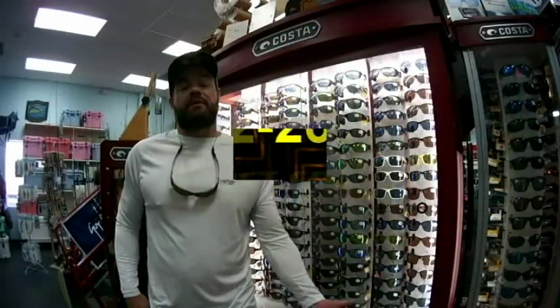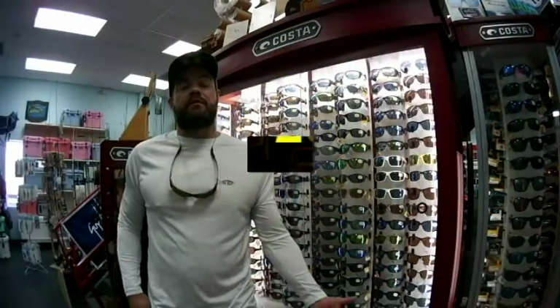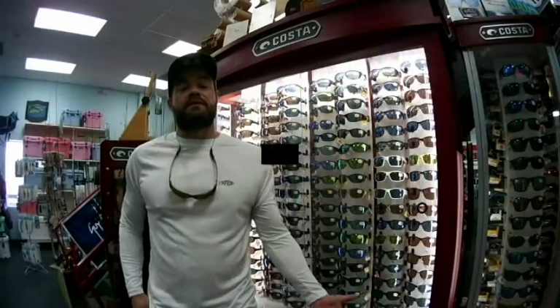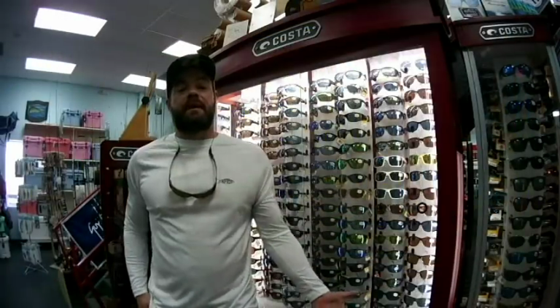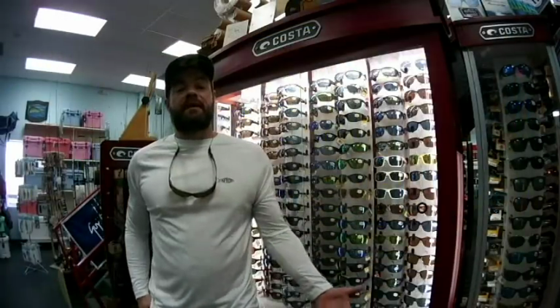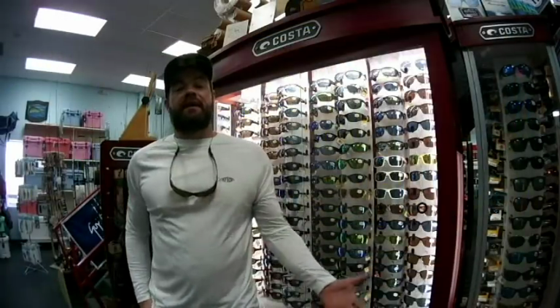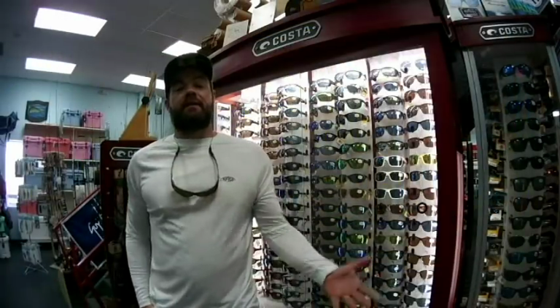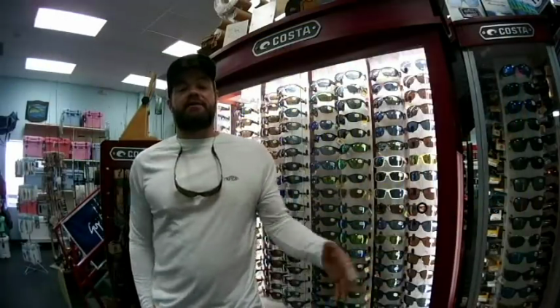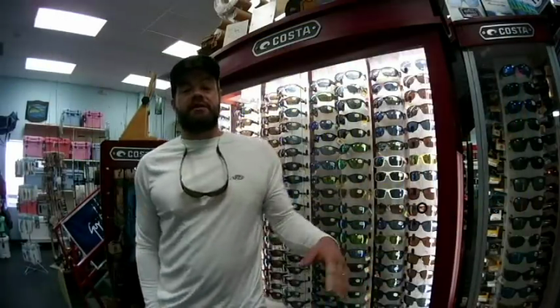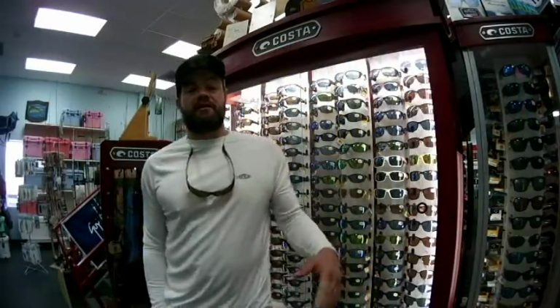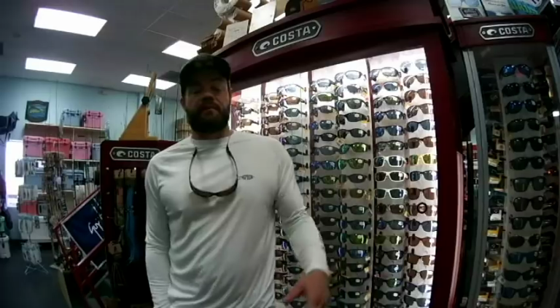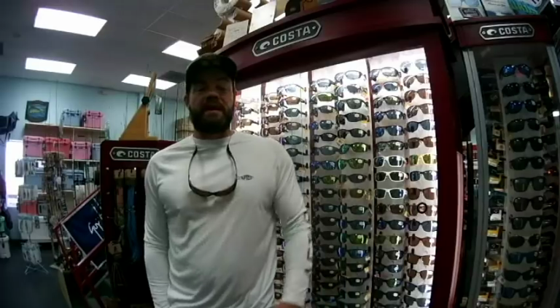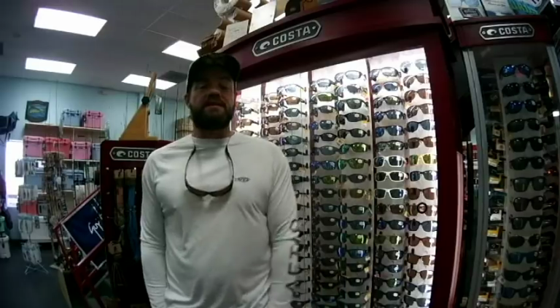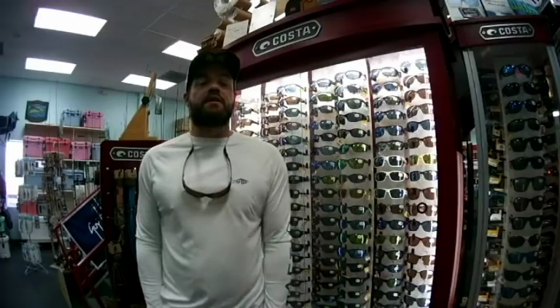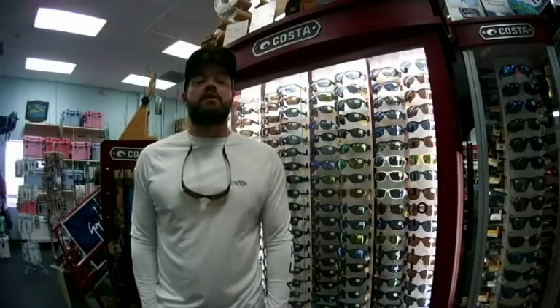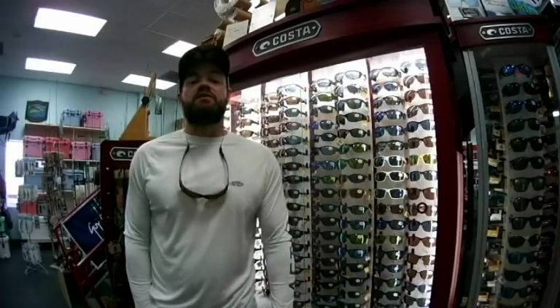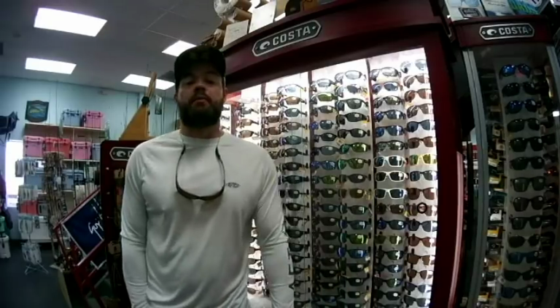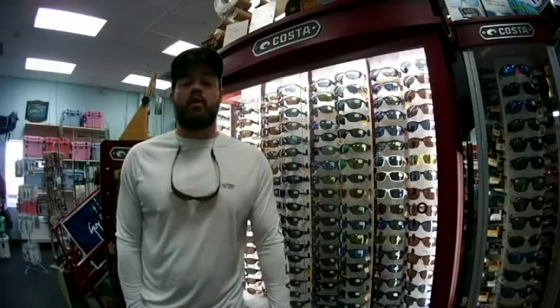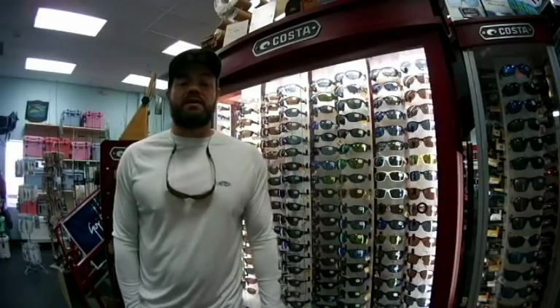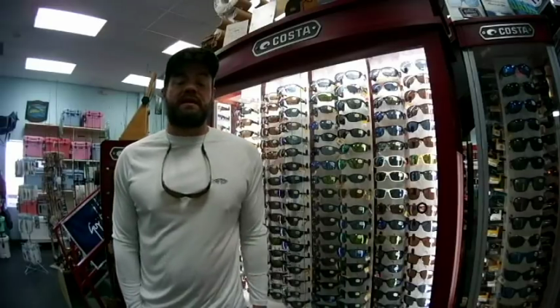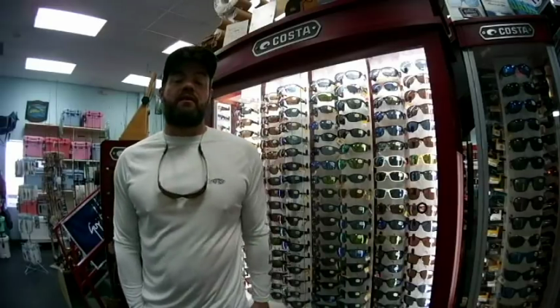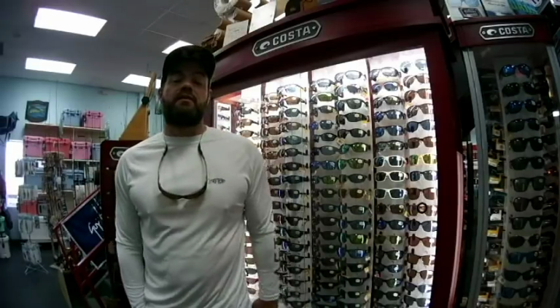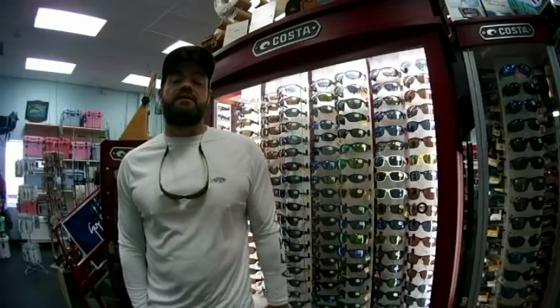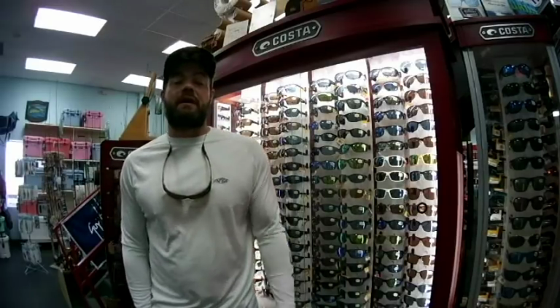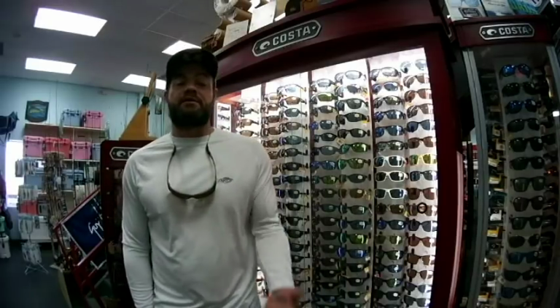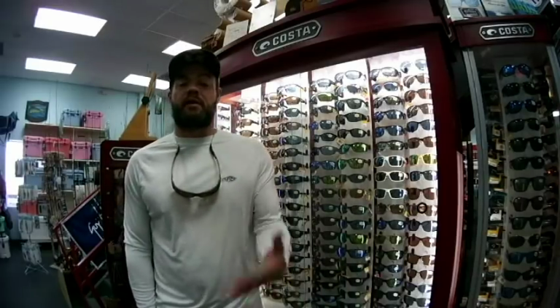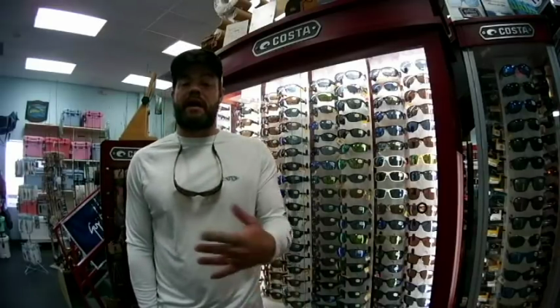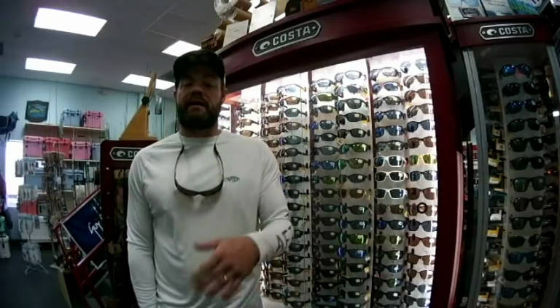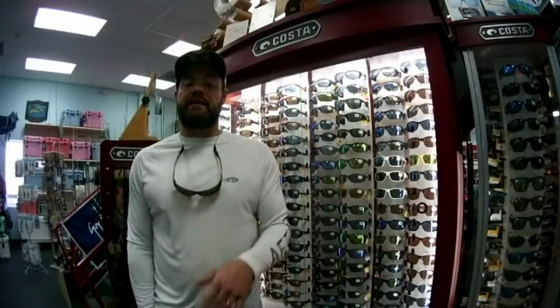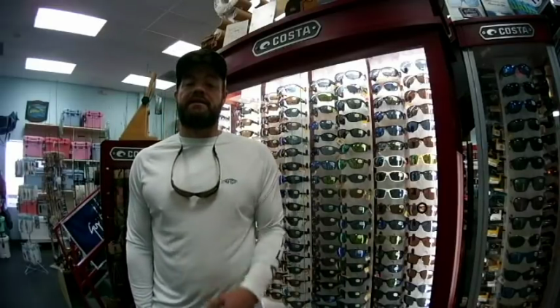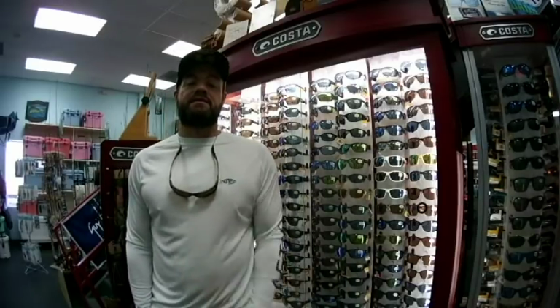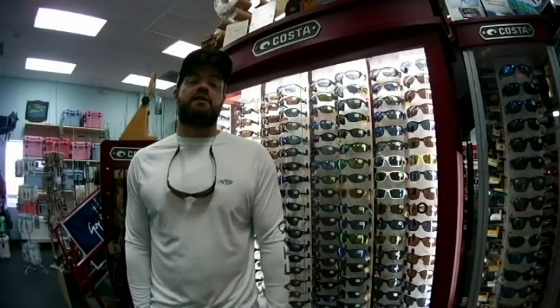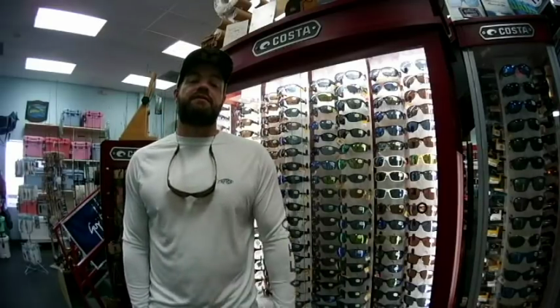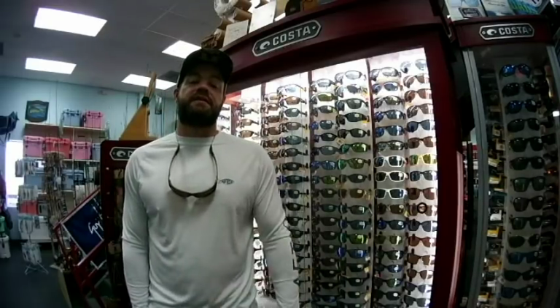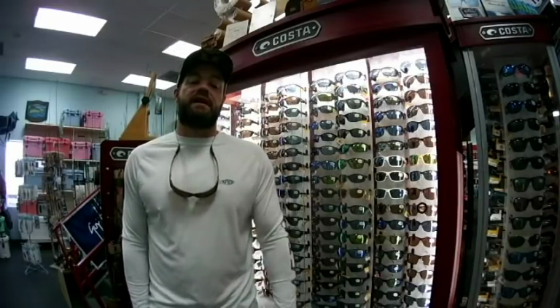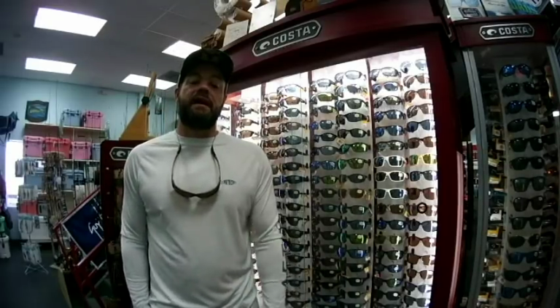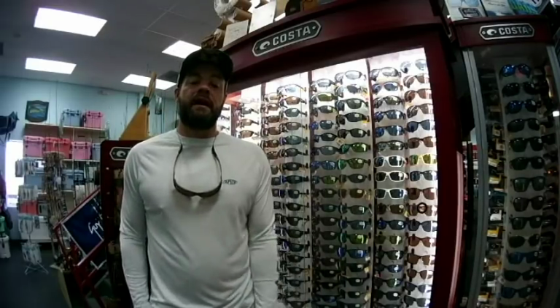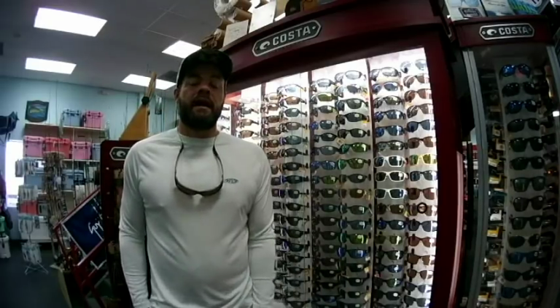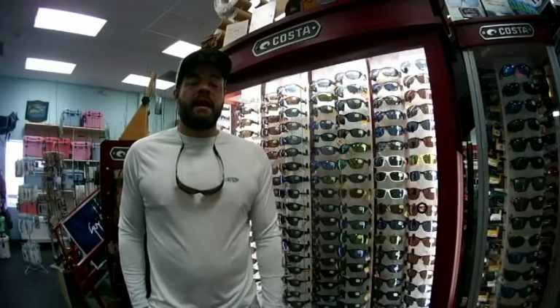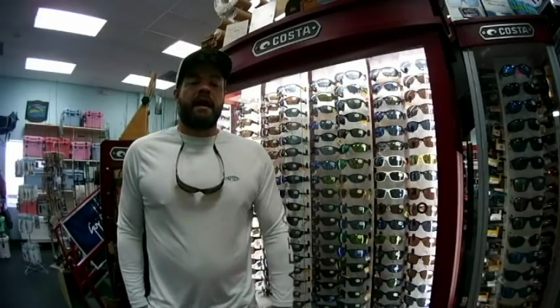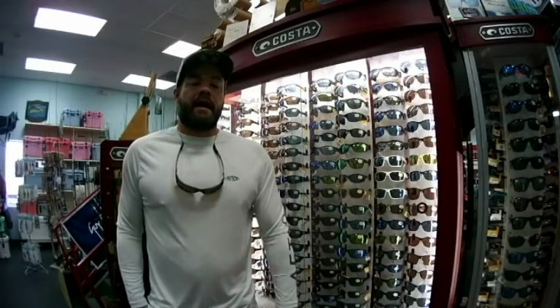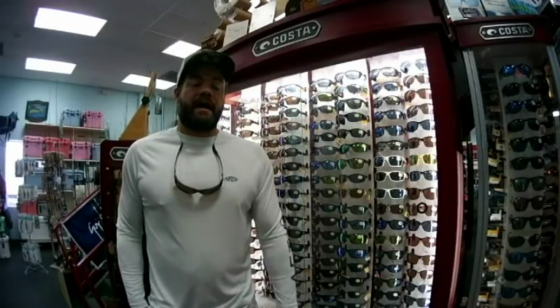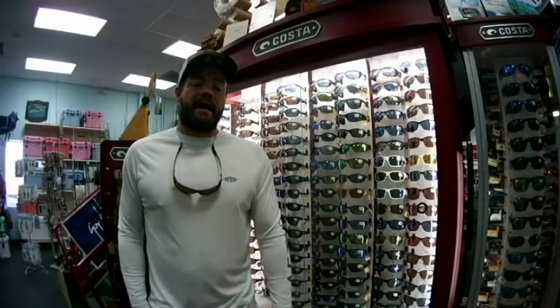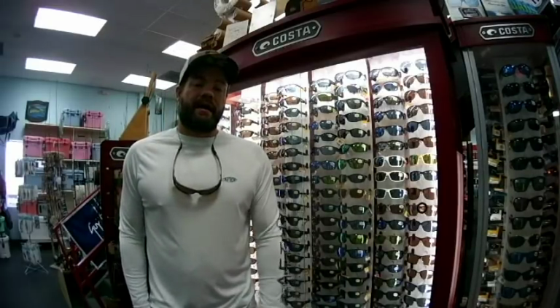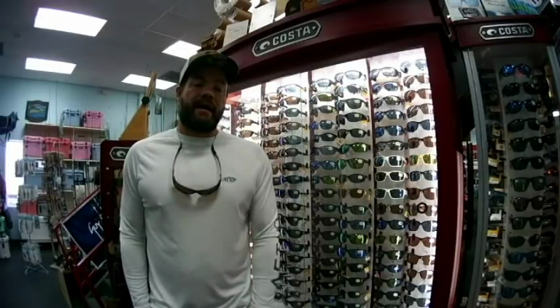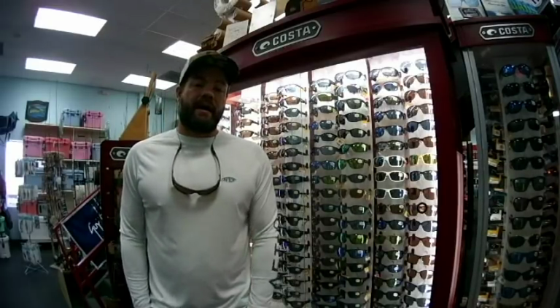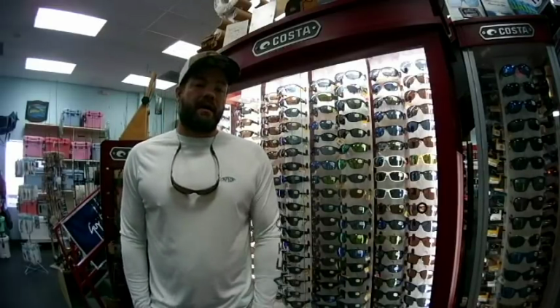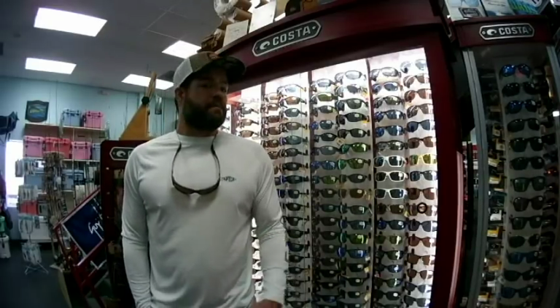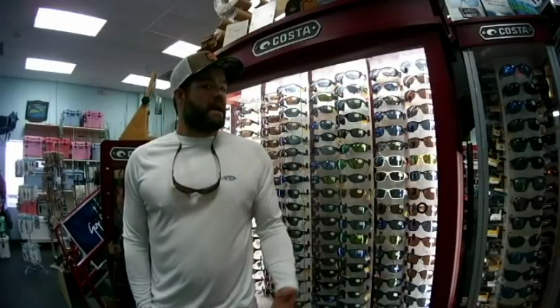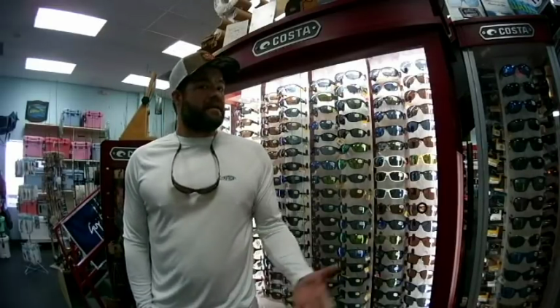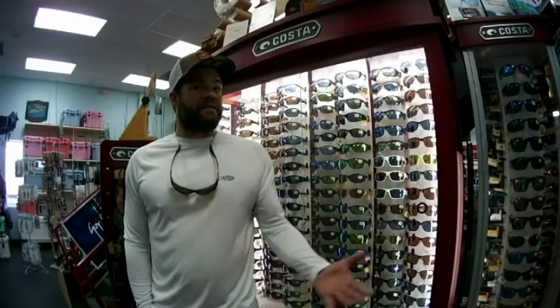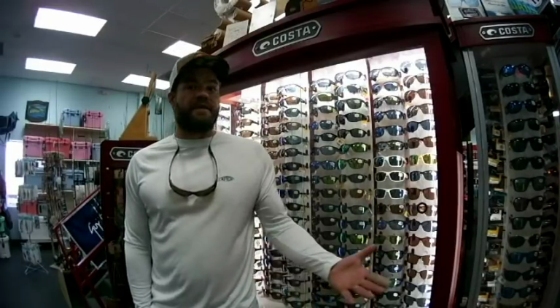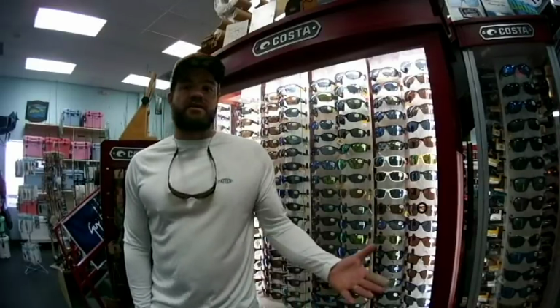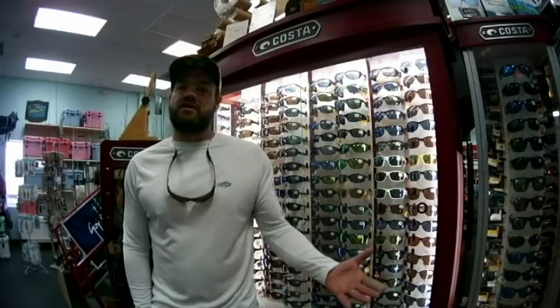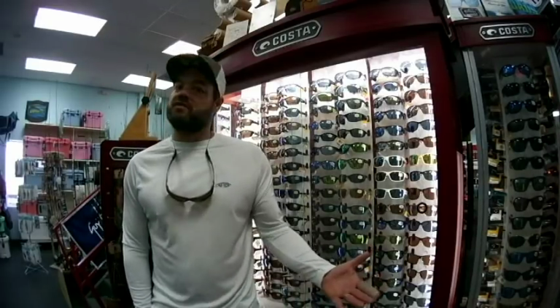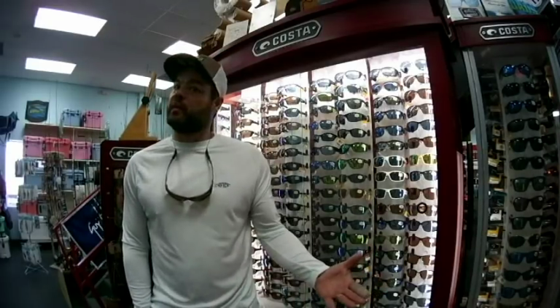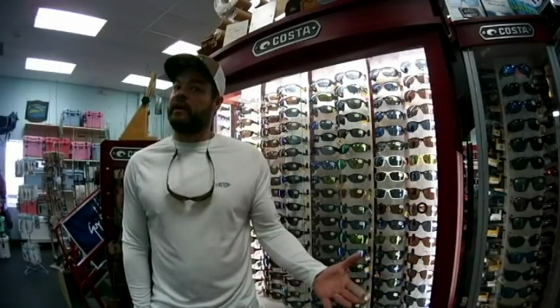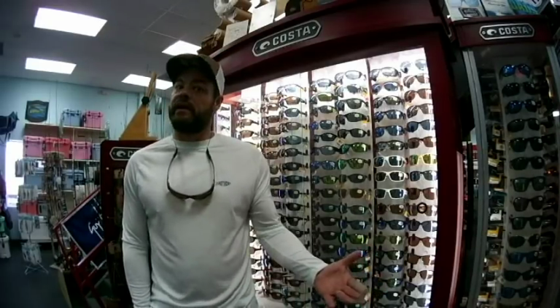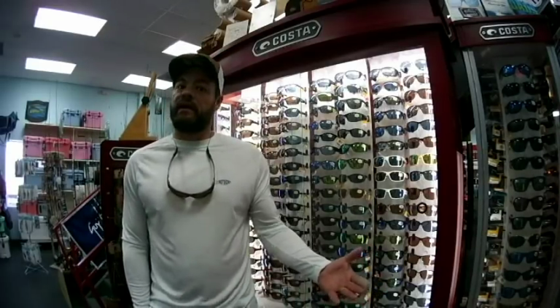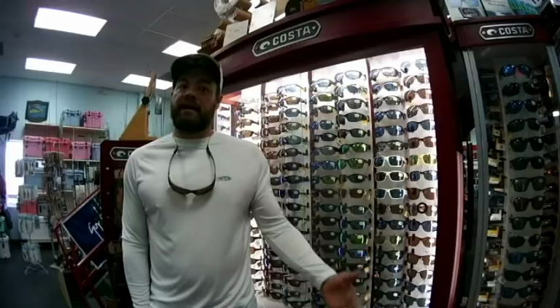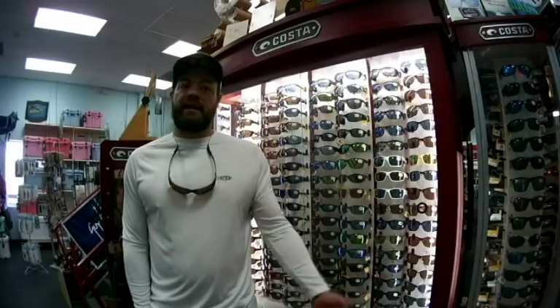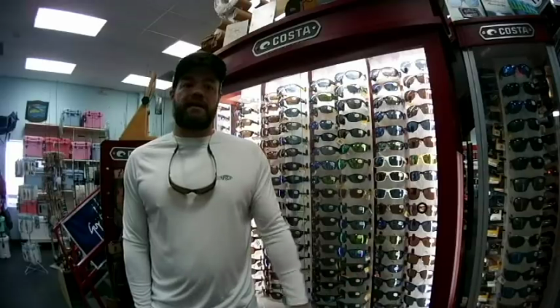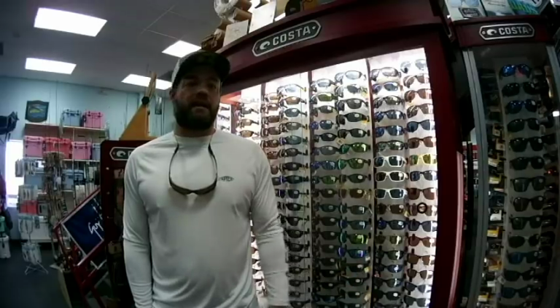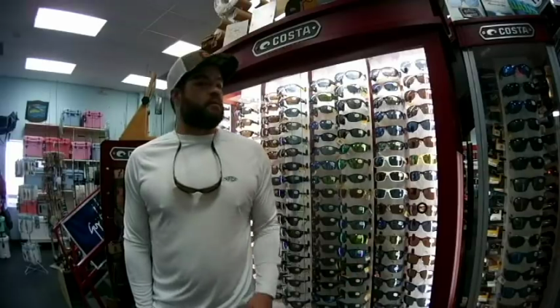Howdy folks, Chris Mellon coming to you from East Coast Sports here on Topsville Island, Surf City. Man, the fishing is really heating up.